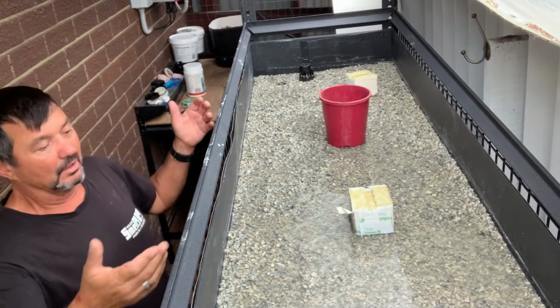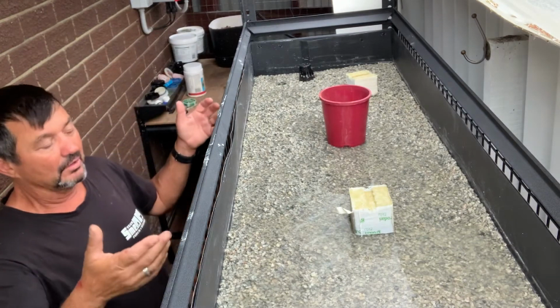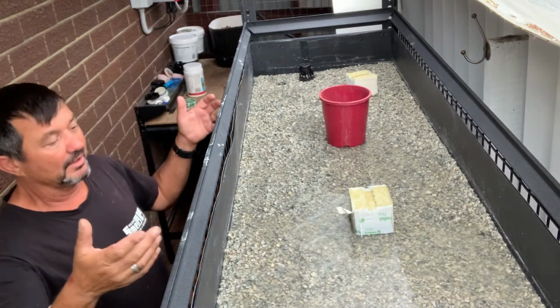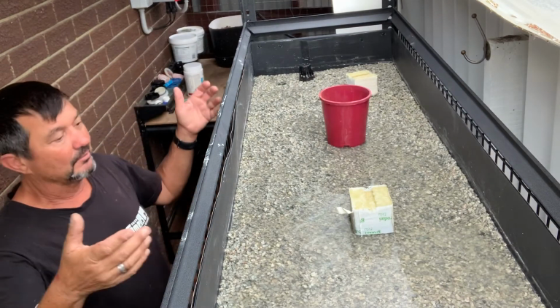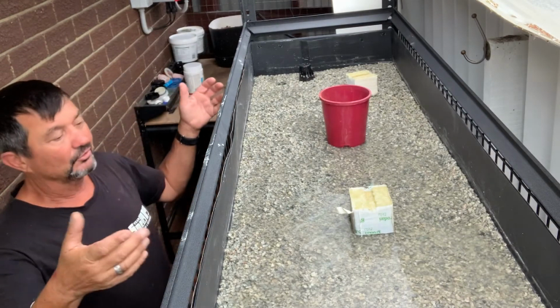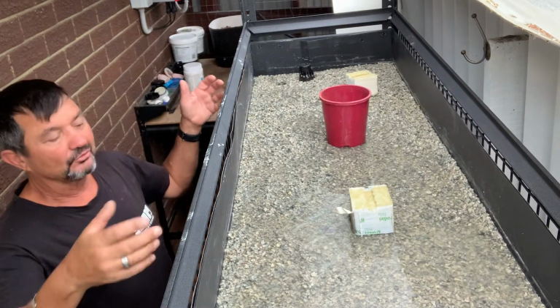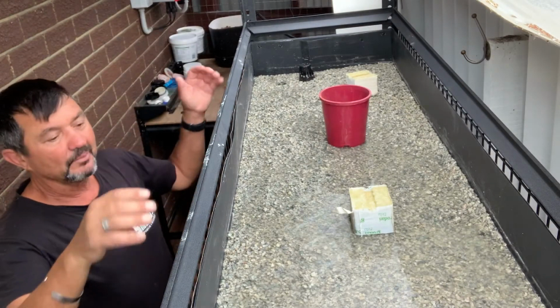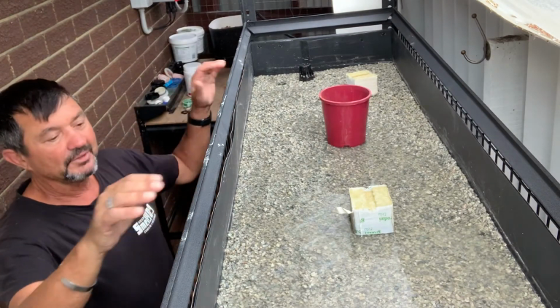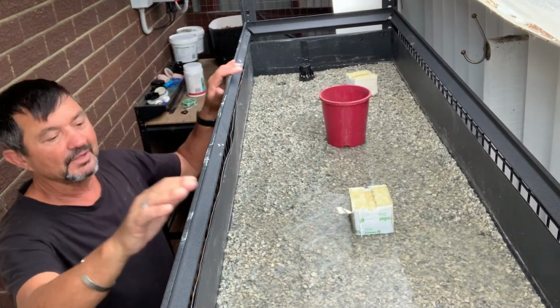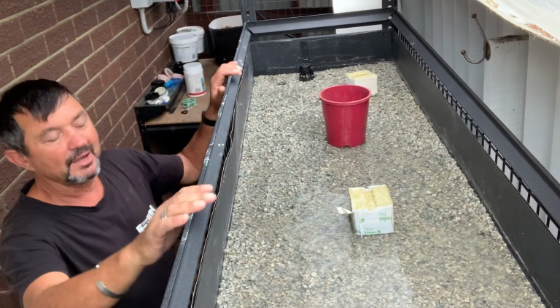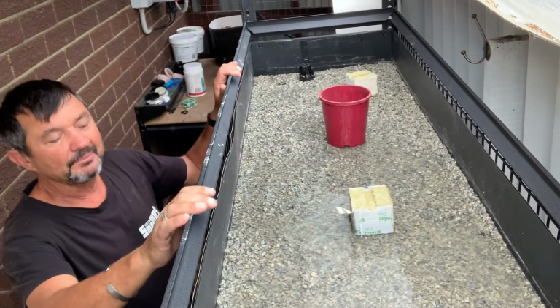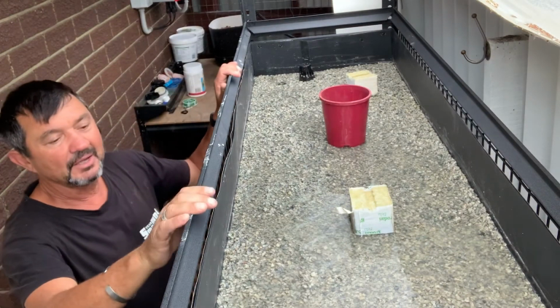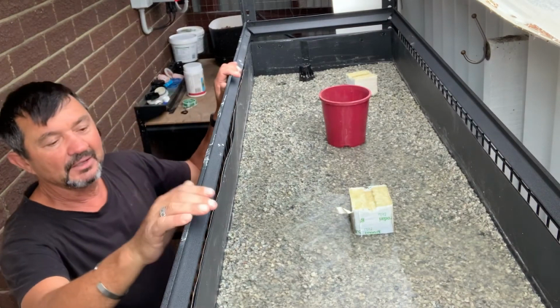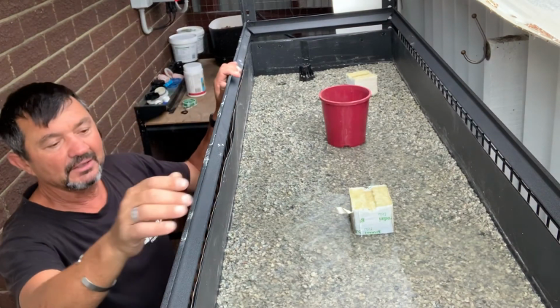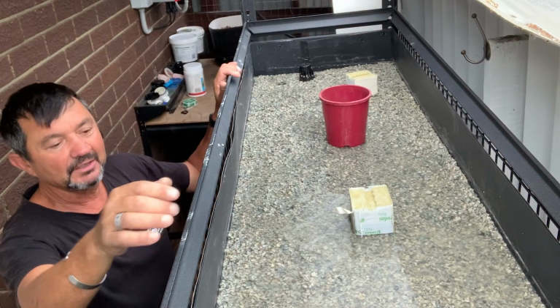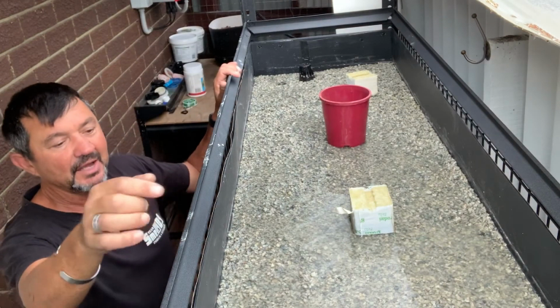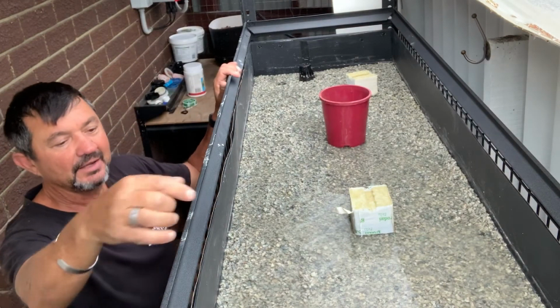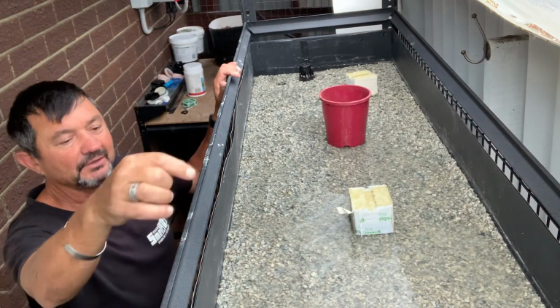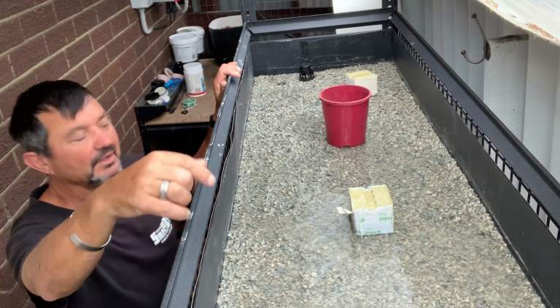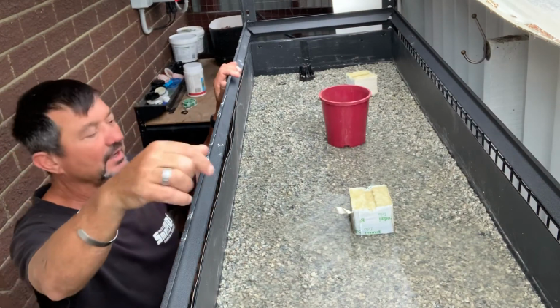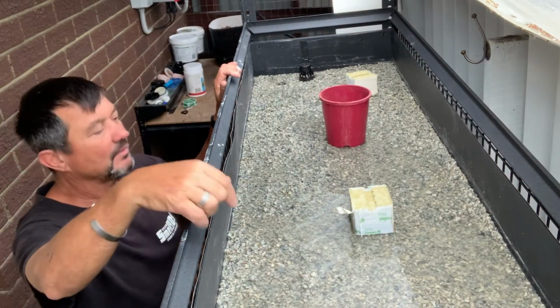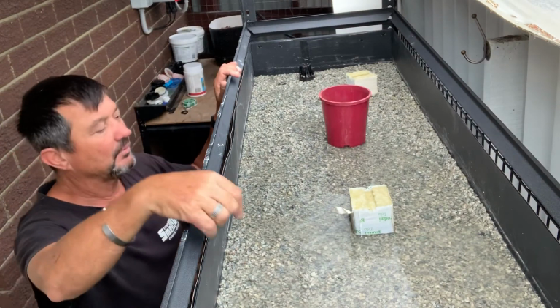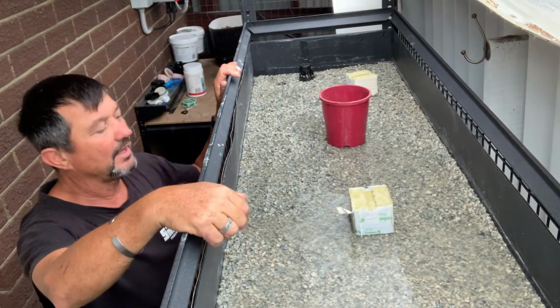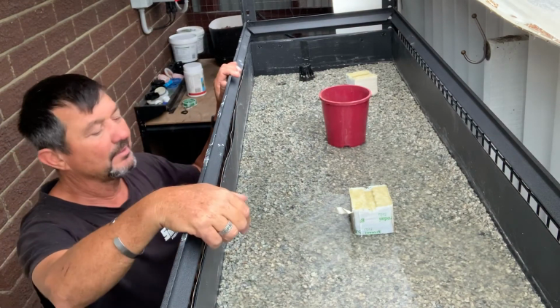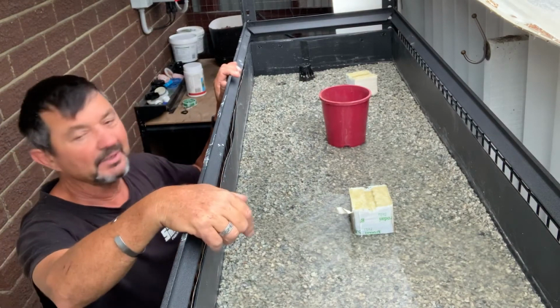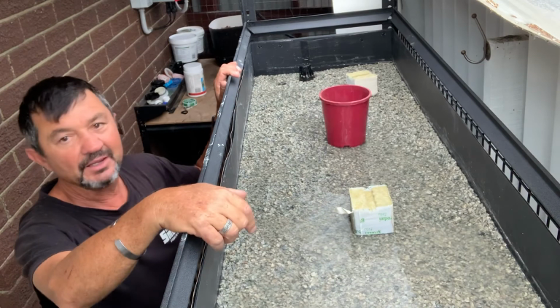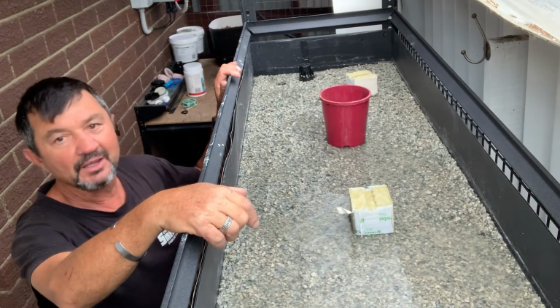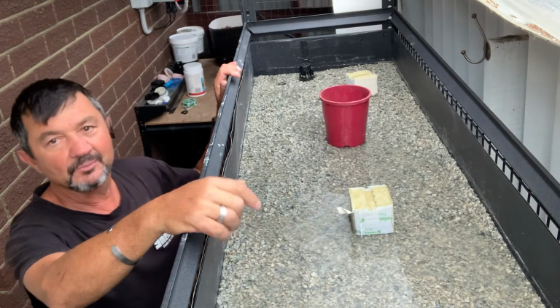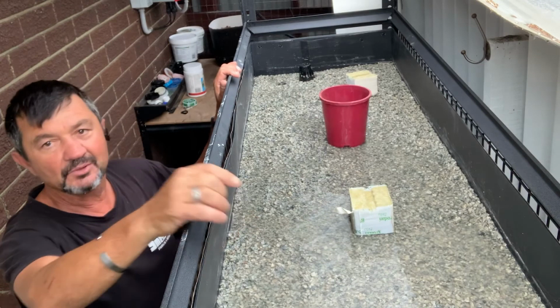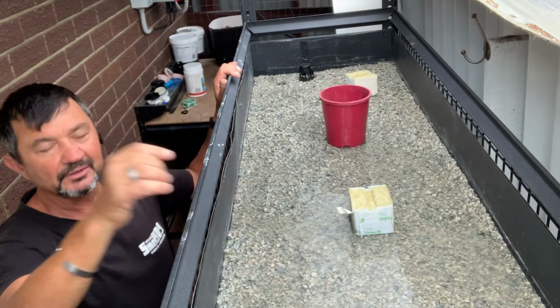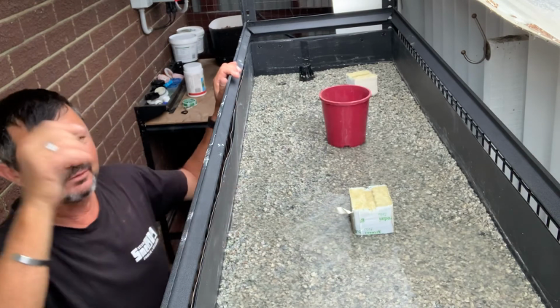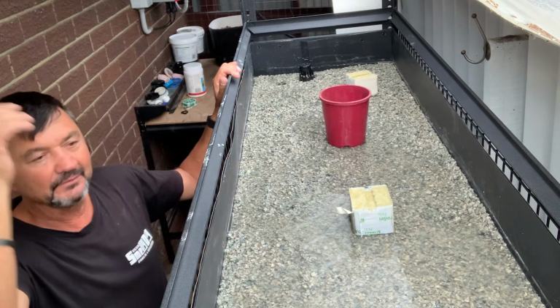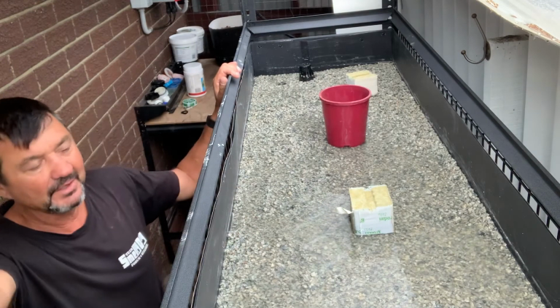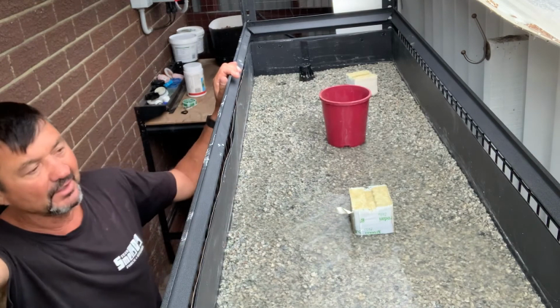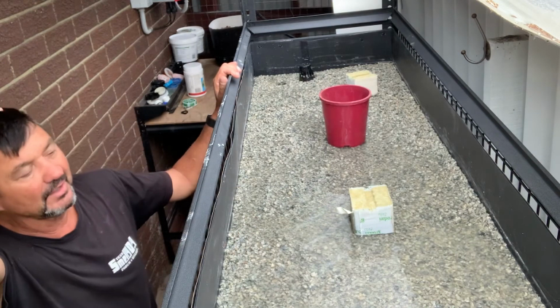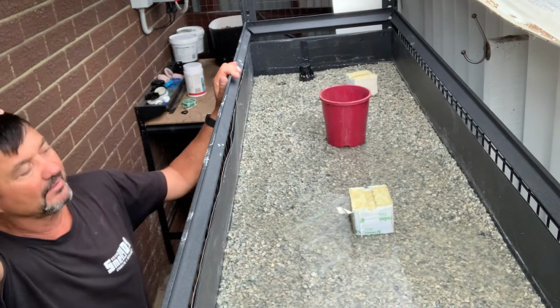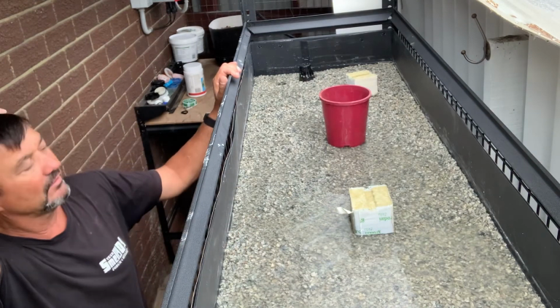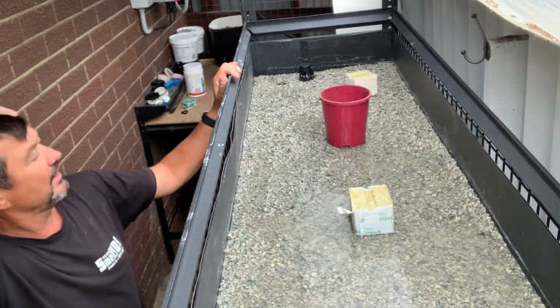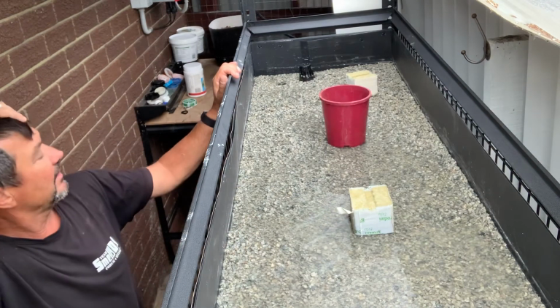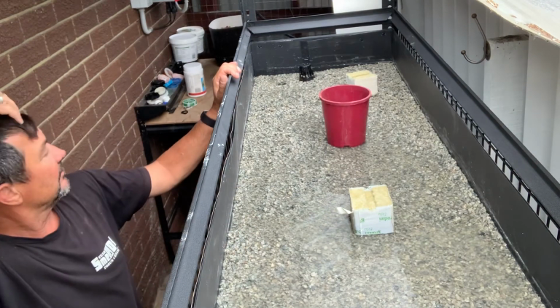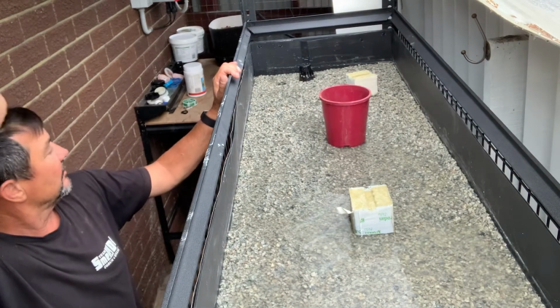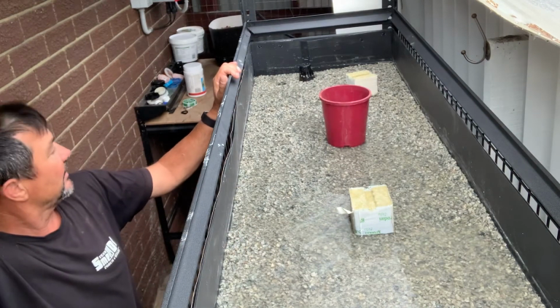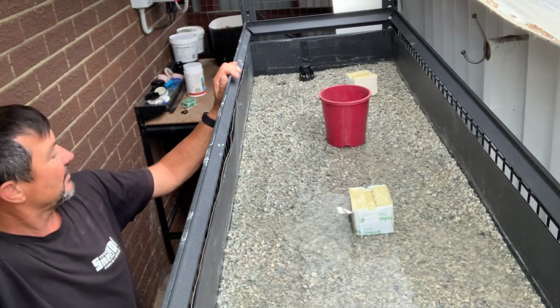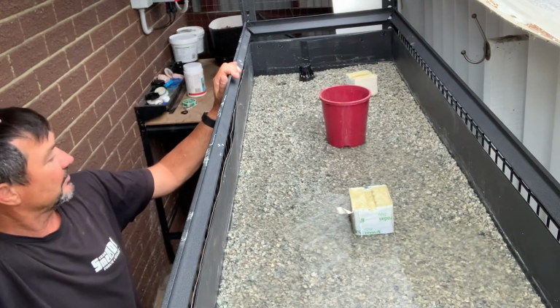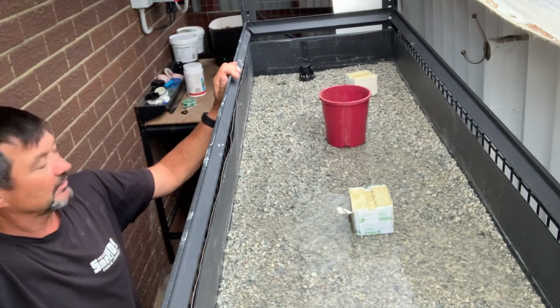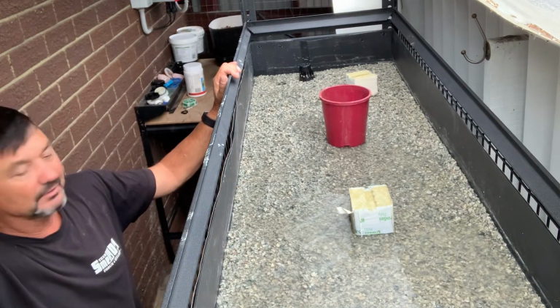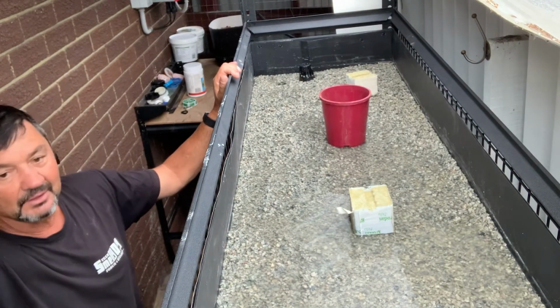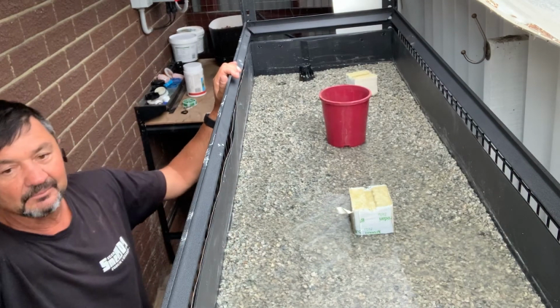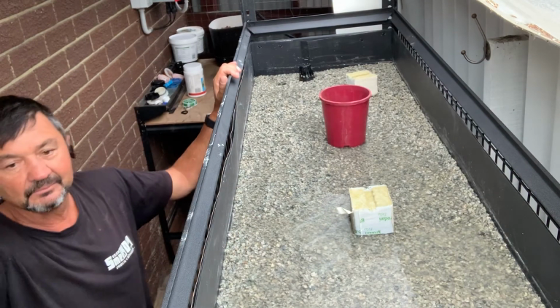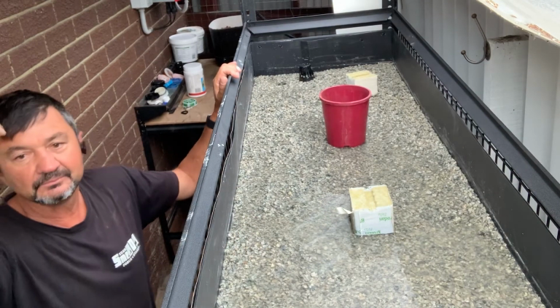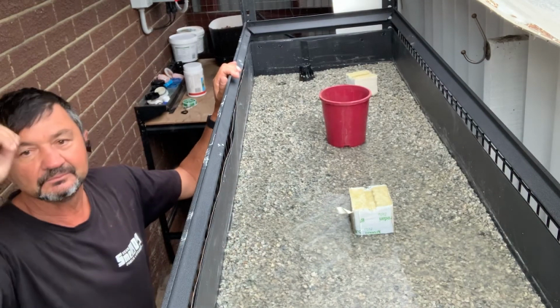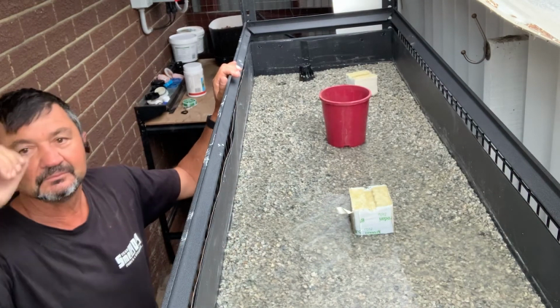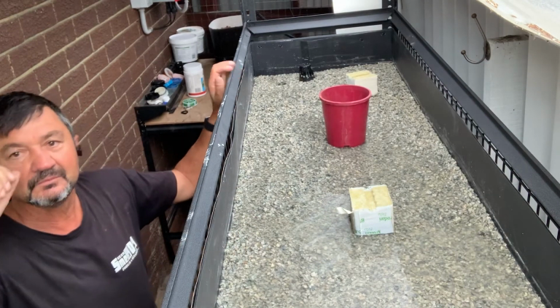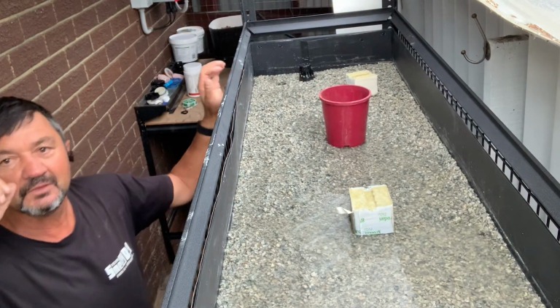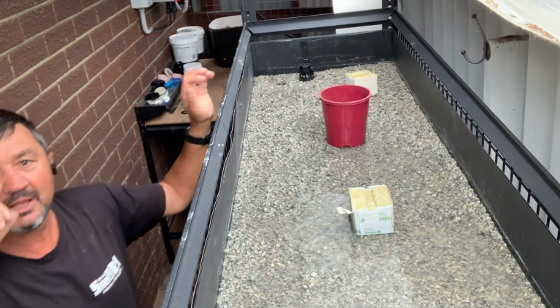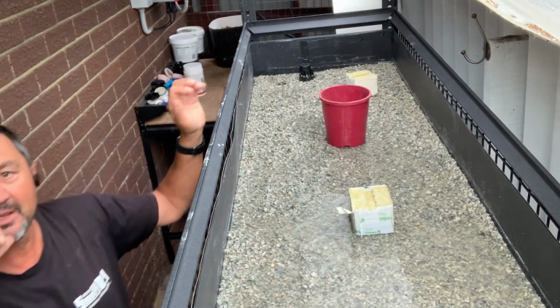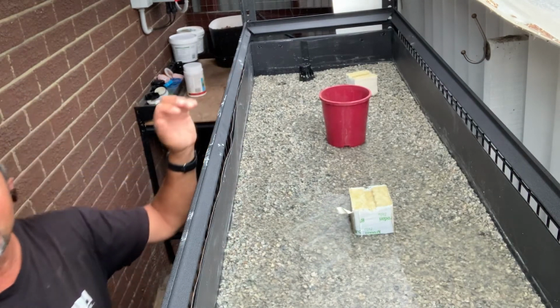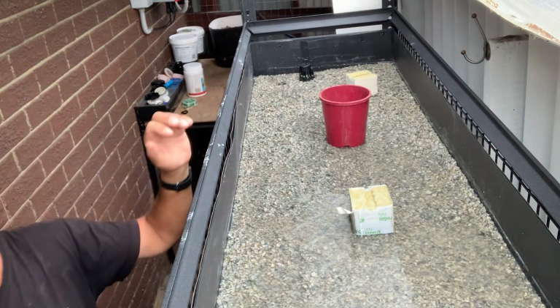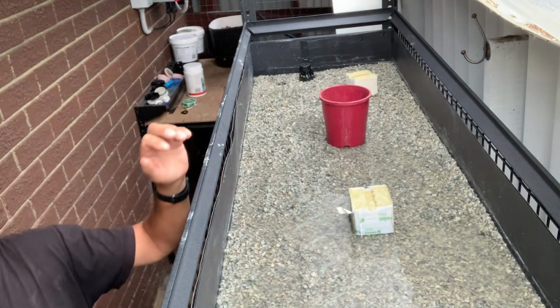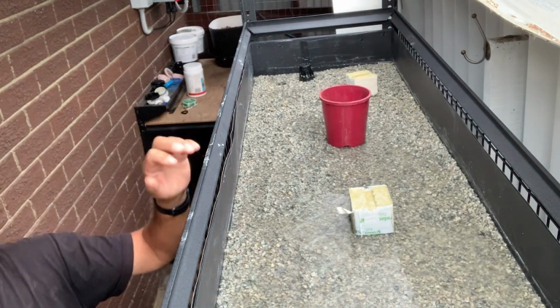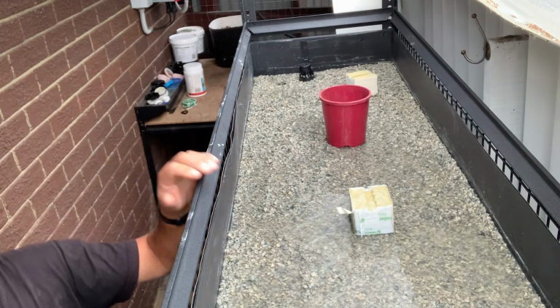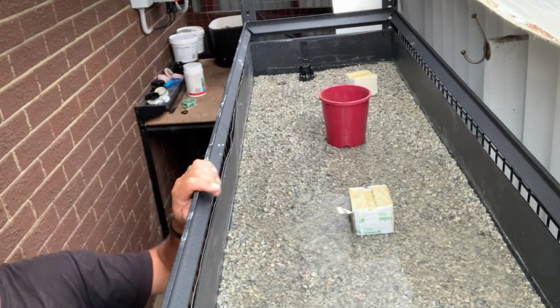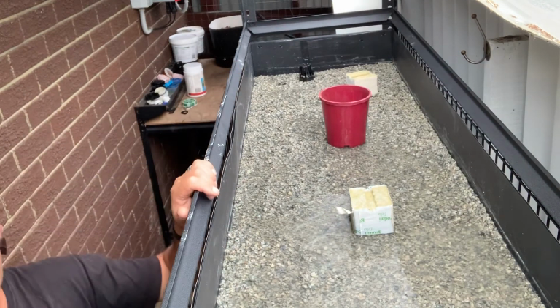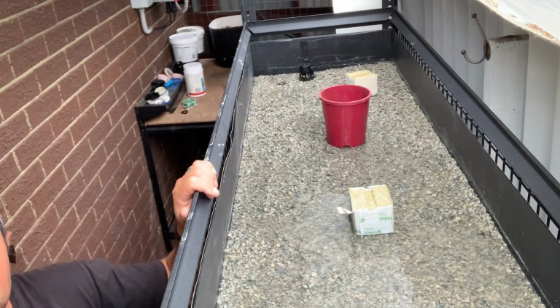I've got to get my strawberries up, get the cuttings in here, plant them in here. I'll probably do a video later on how to do that. But there you go — that's how that works.